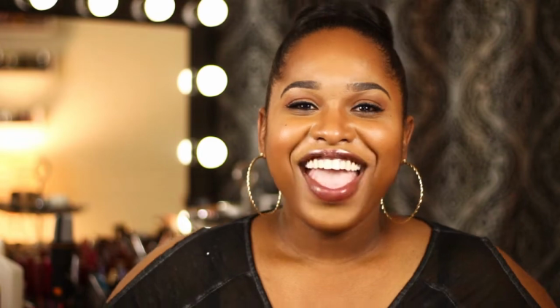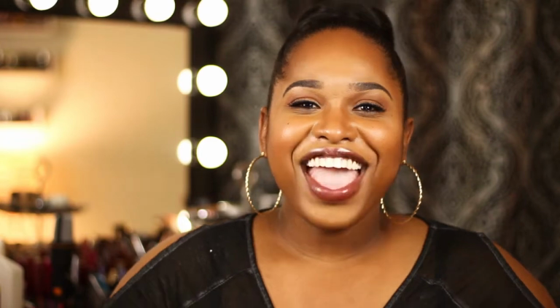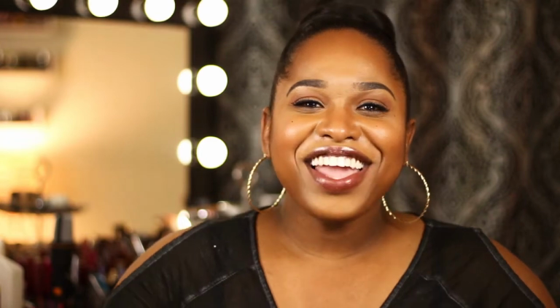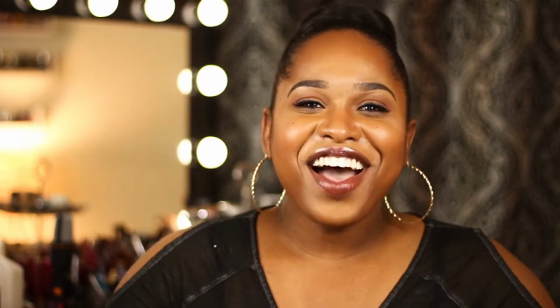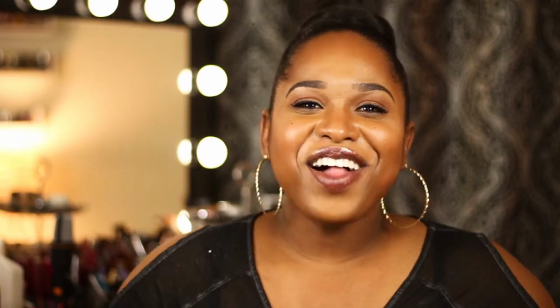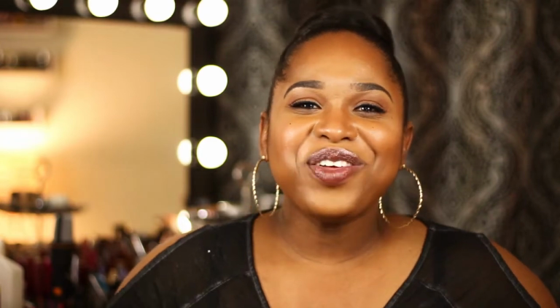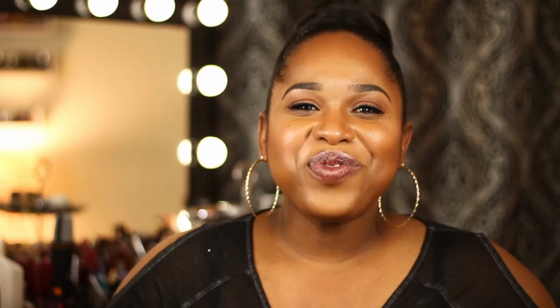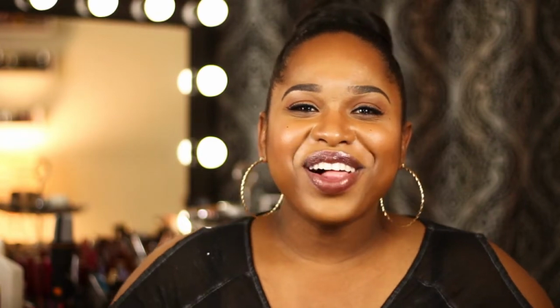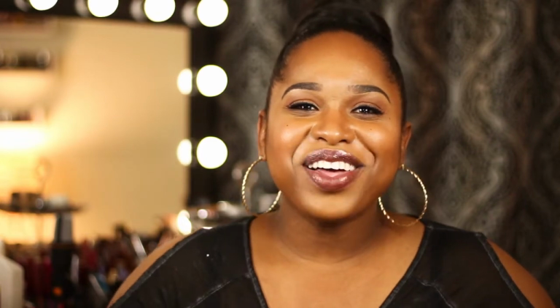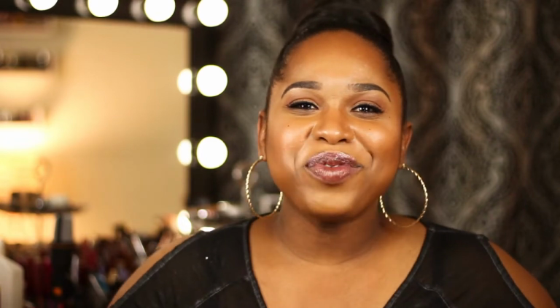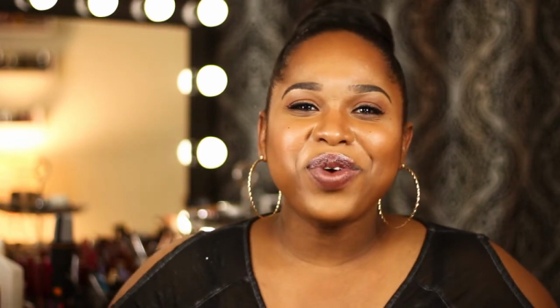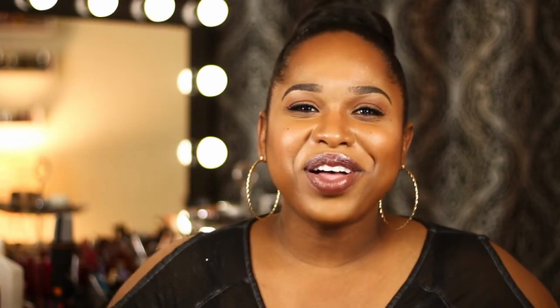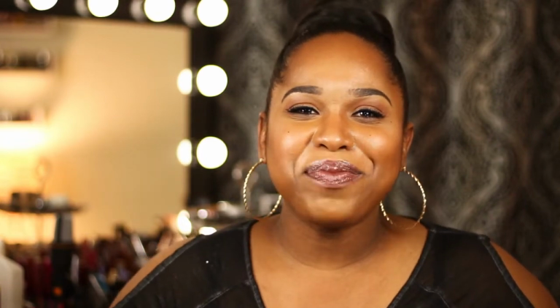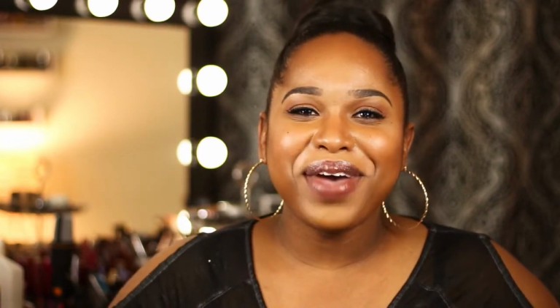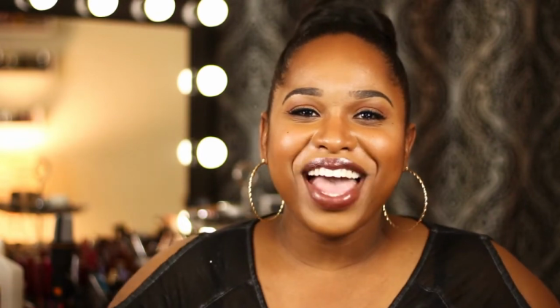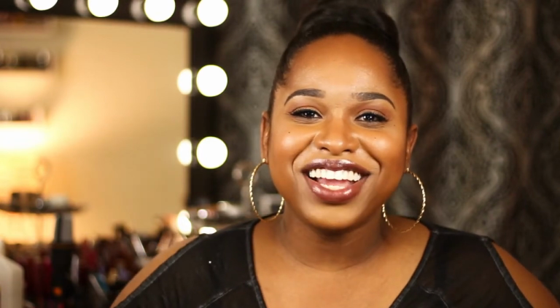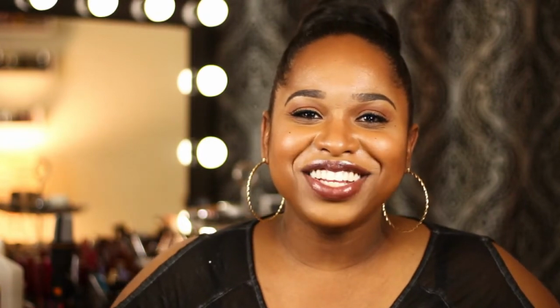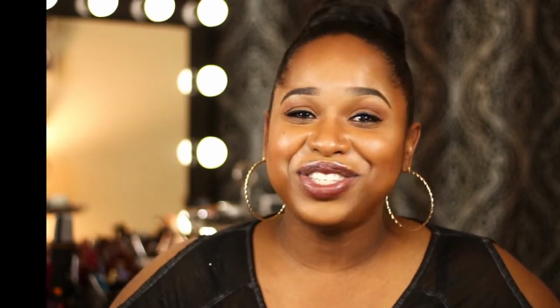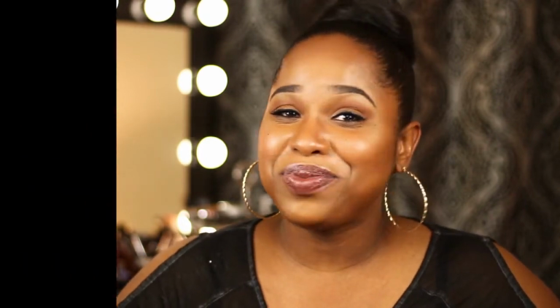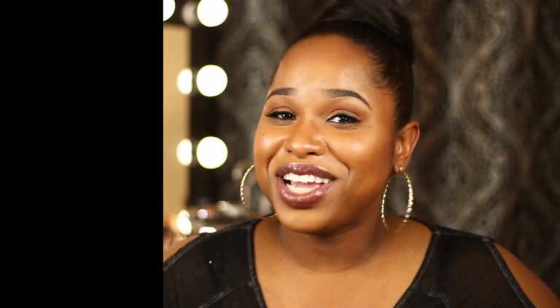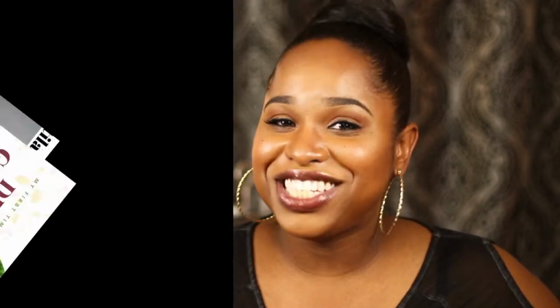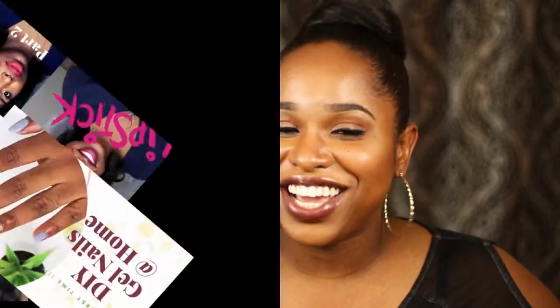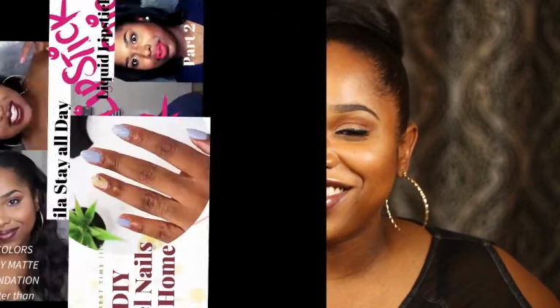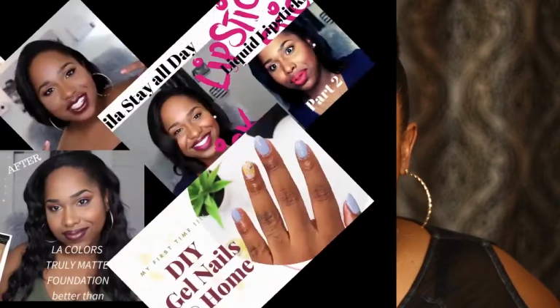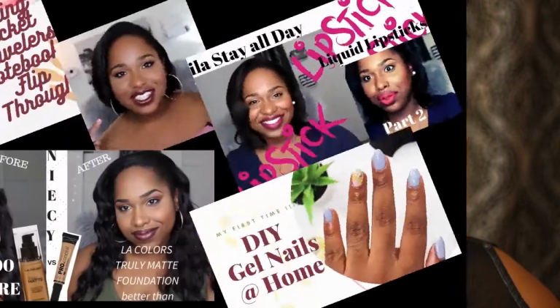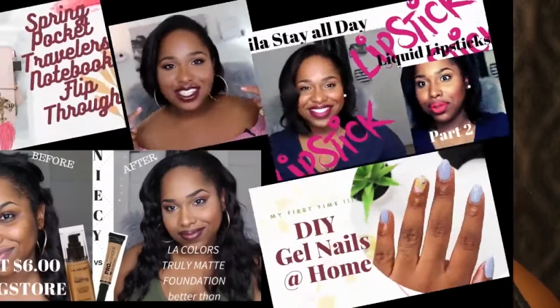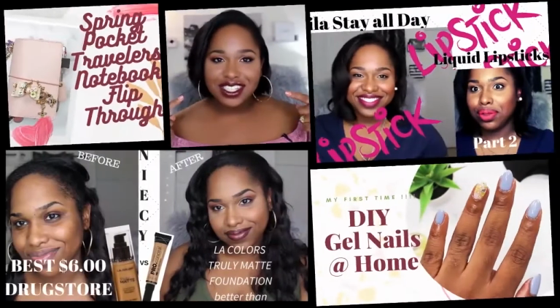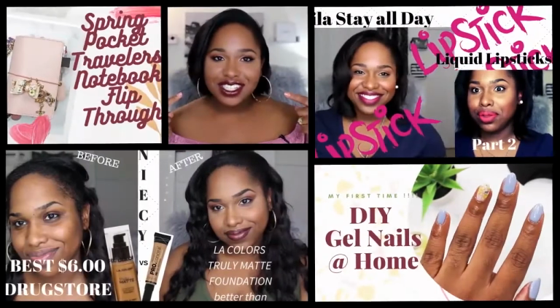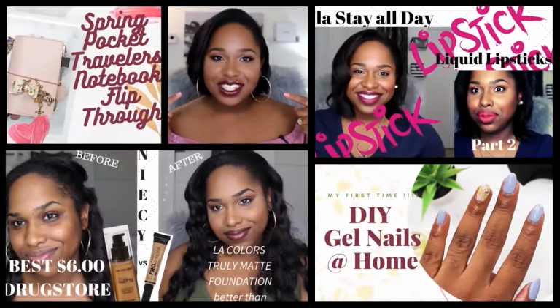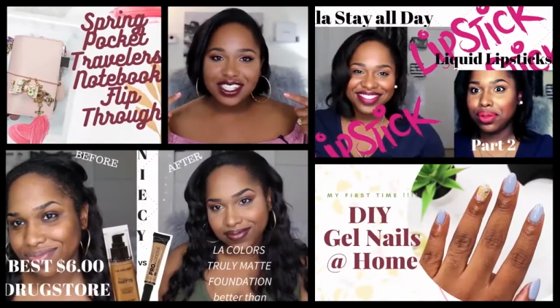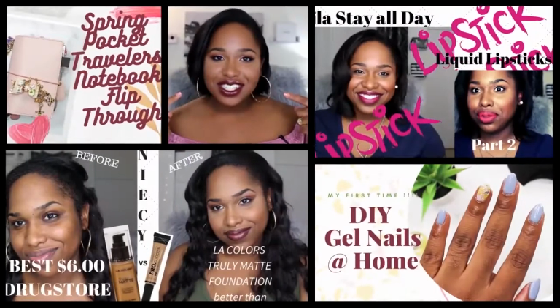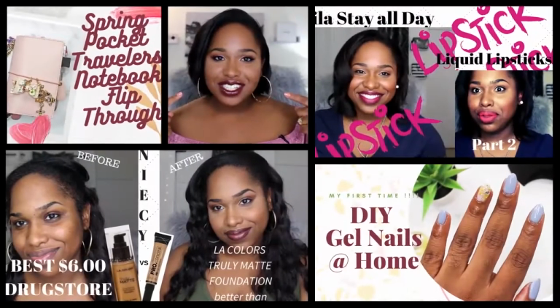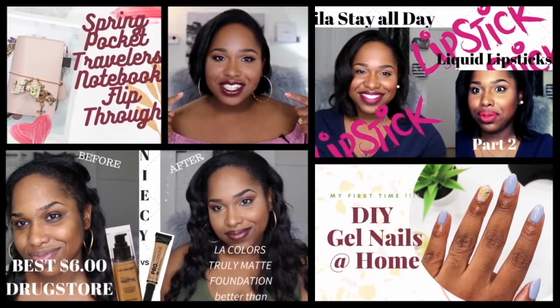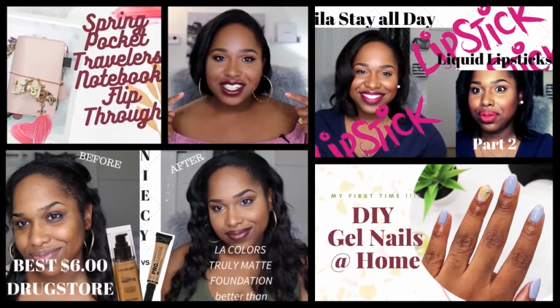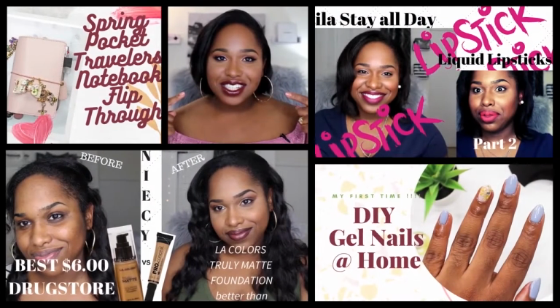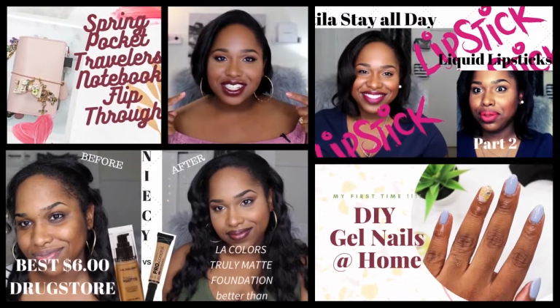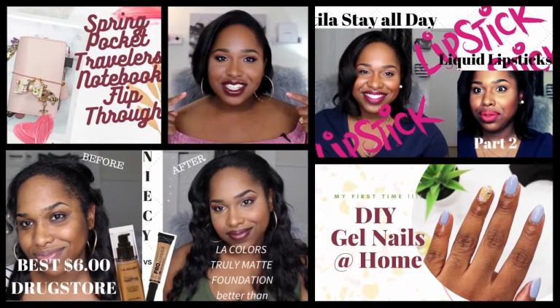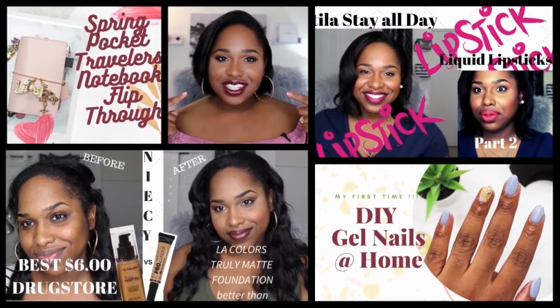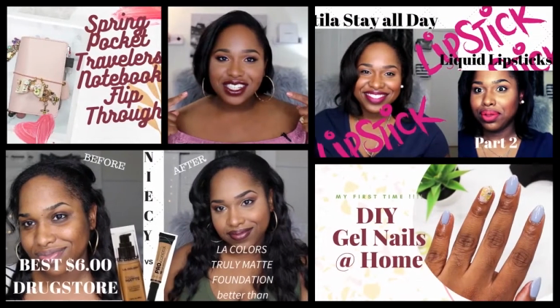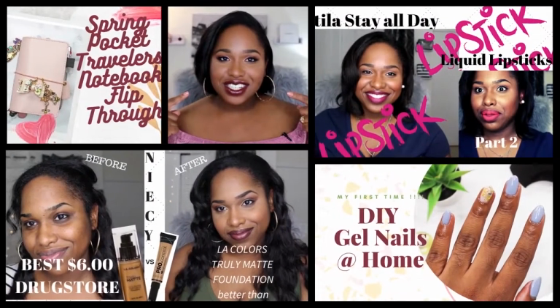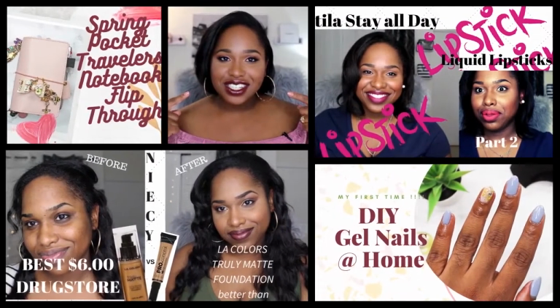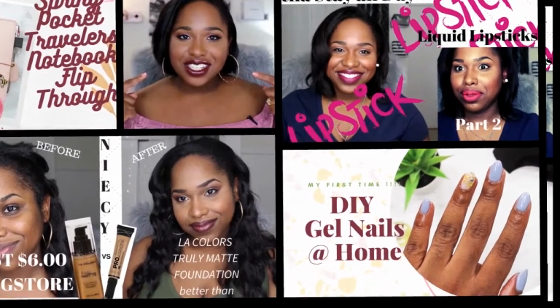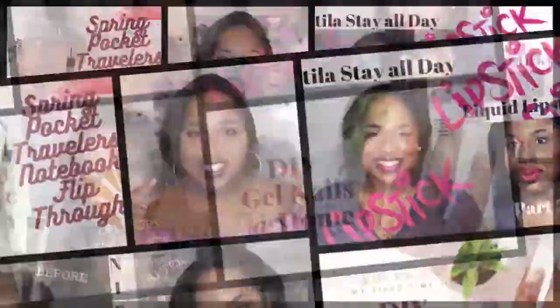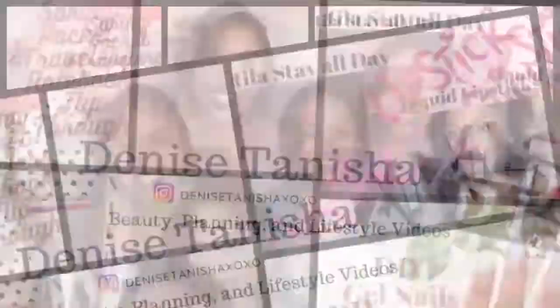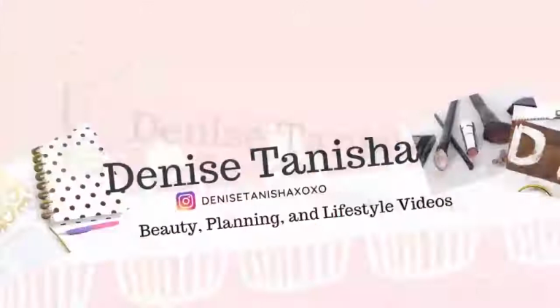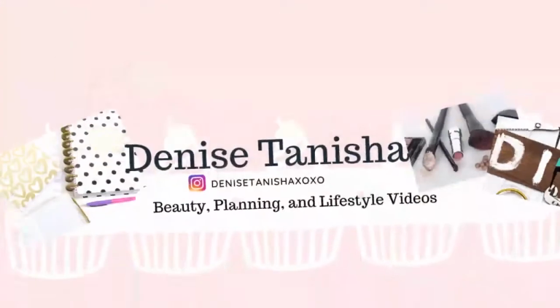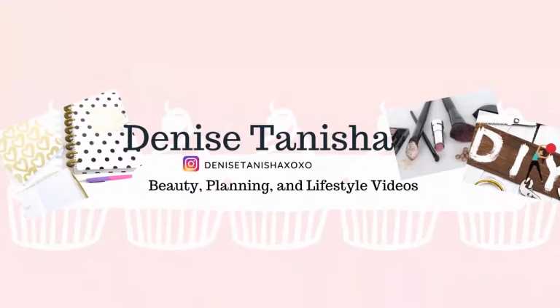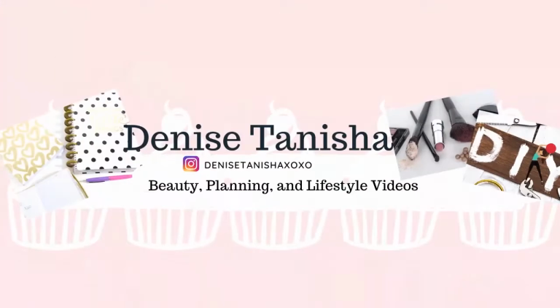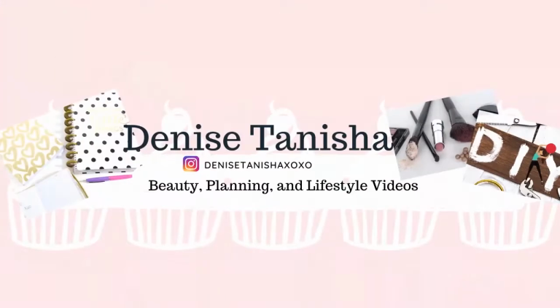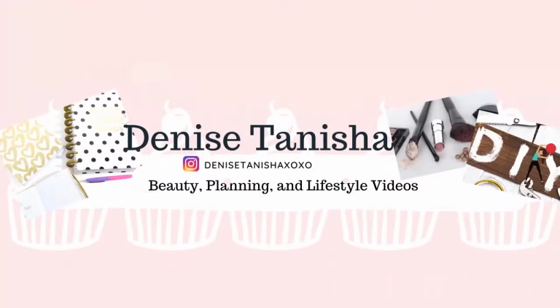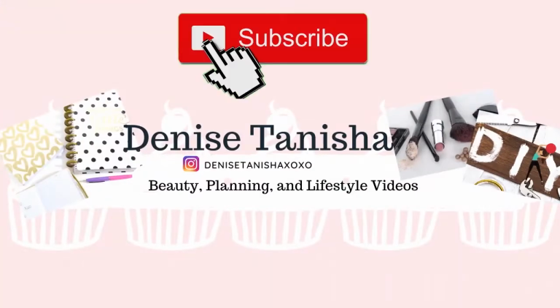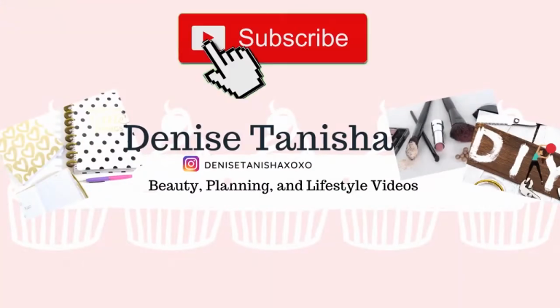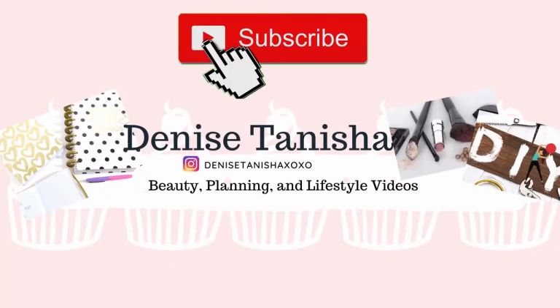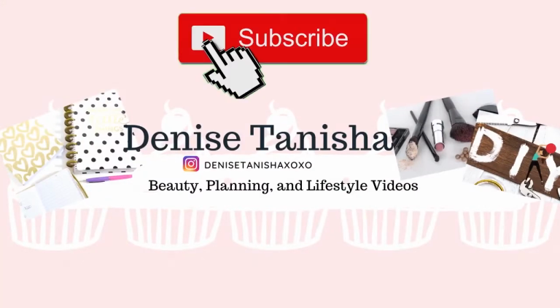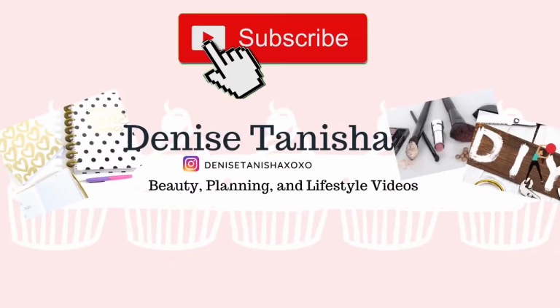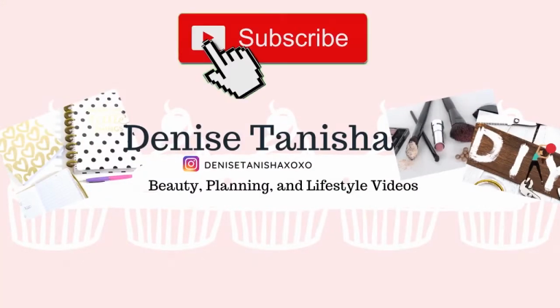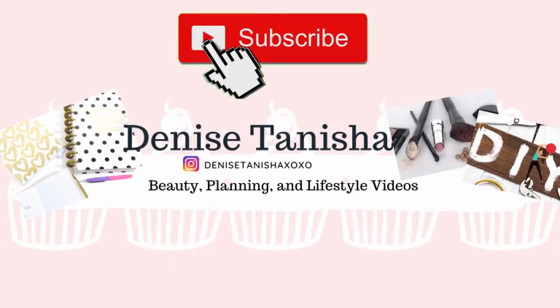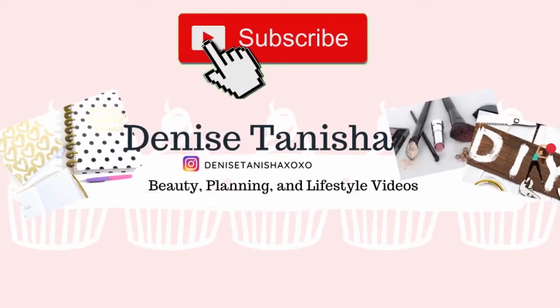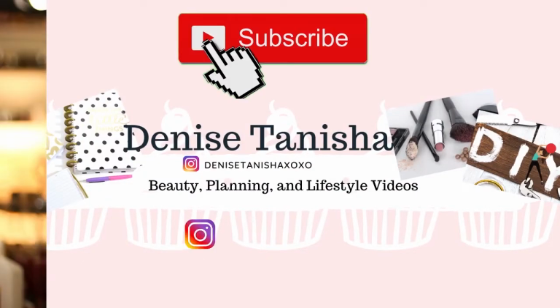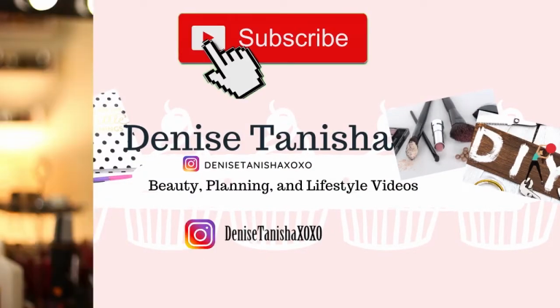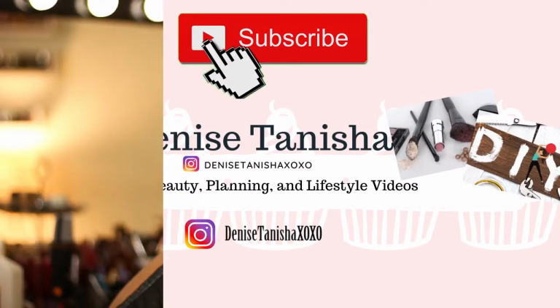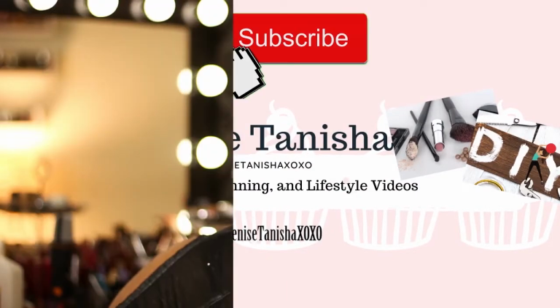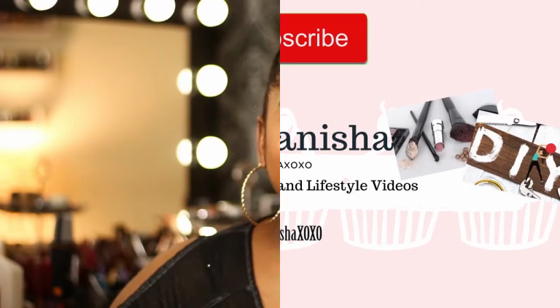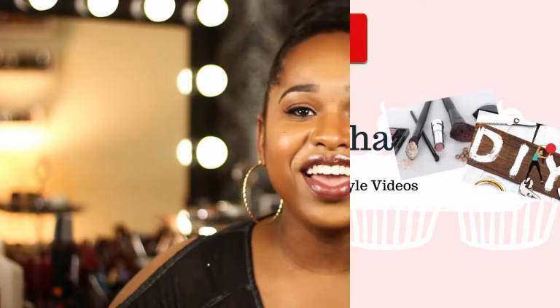Hey y'all! Welcome or welcome back to my channel. I'm Denise Anisha and I make planner, lifestyle, and beauty videos every week.